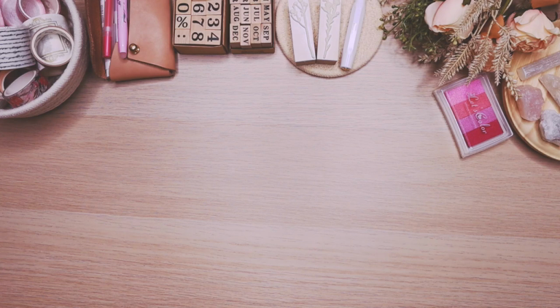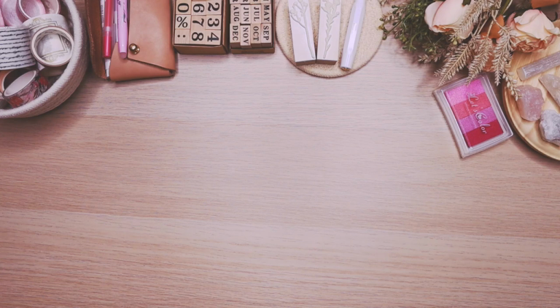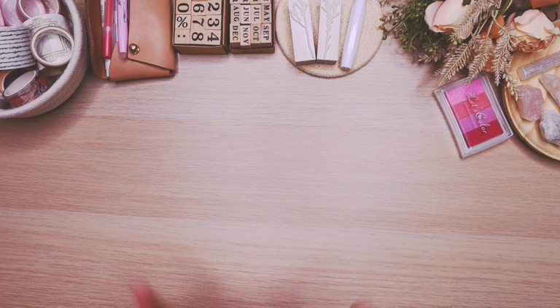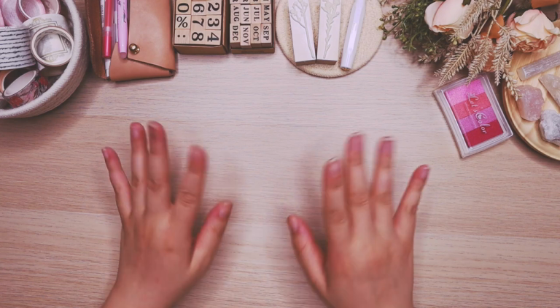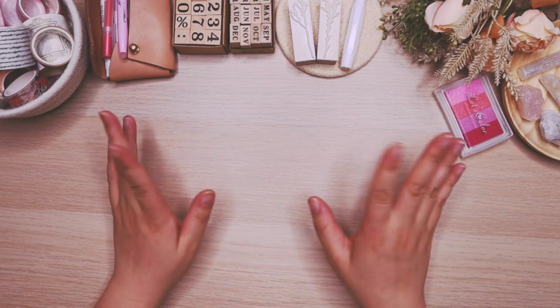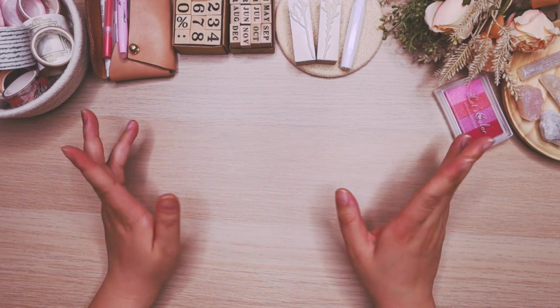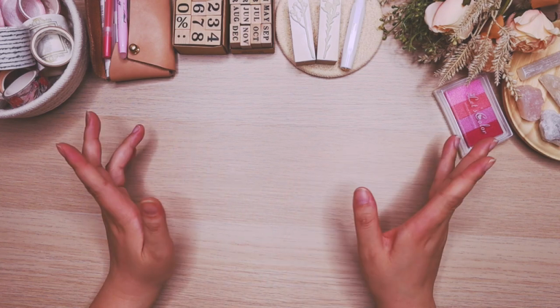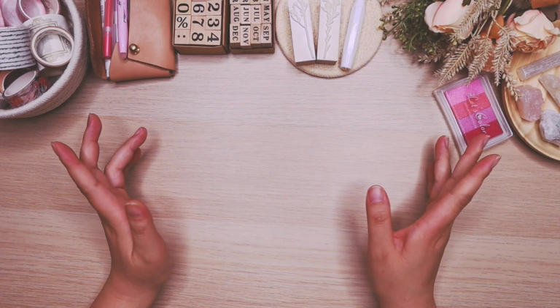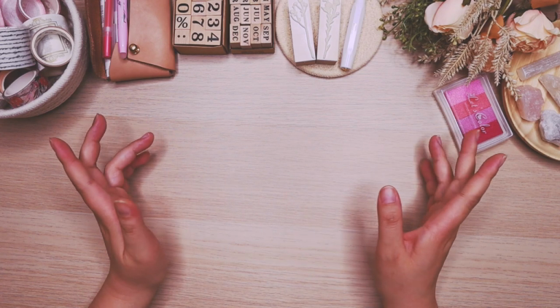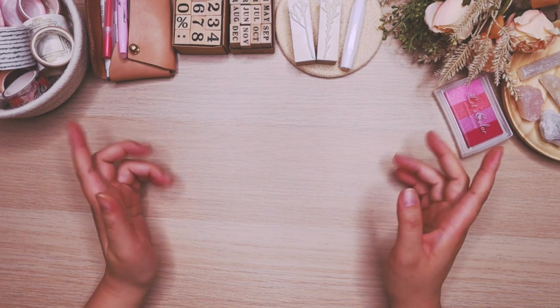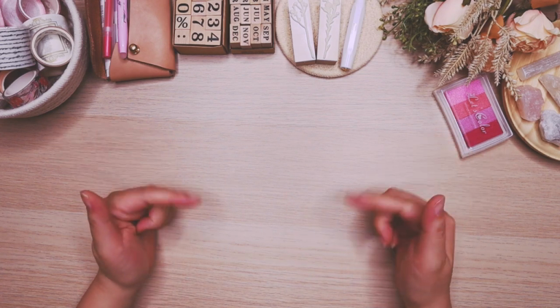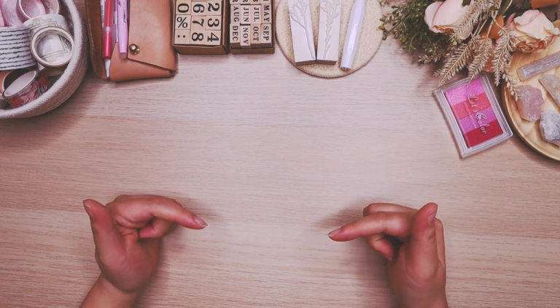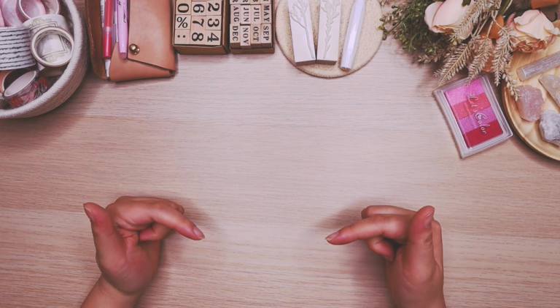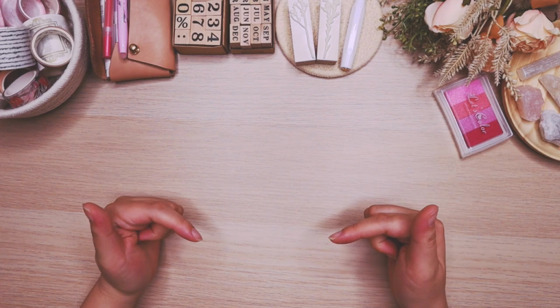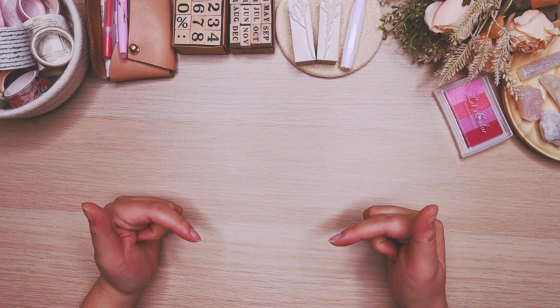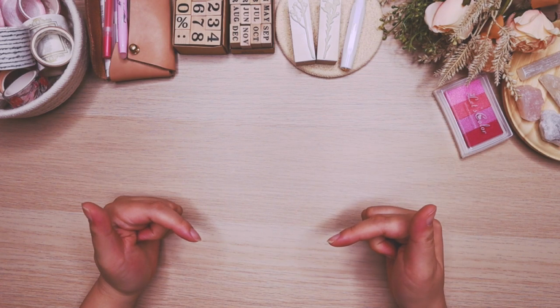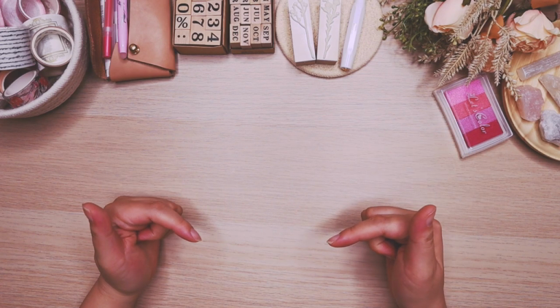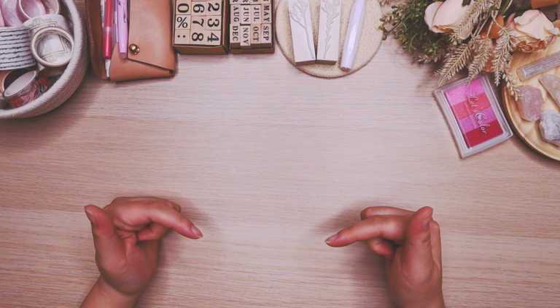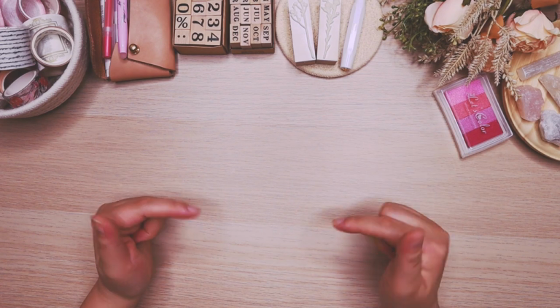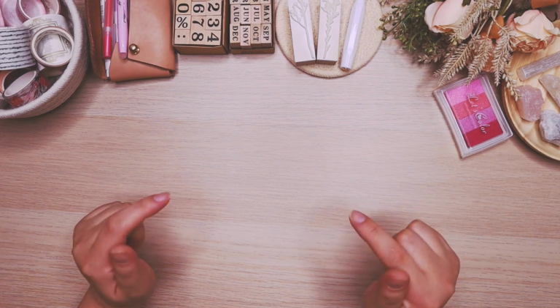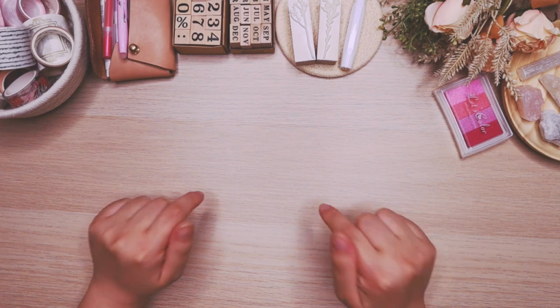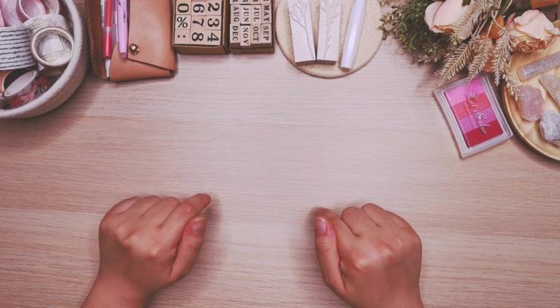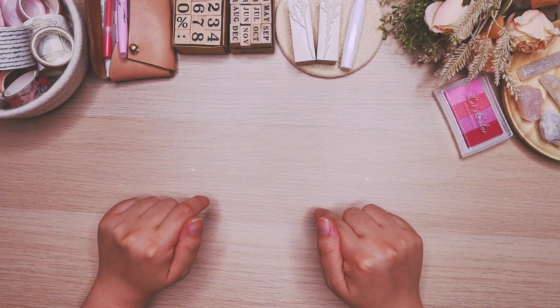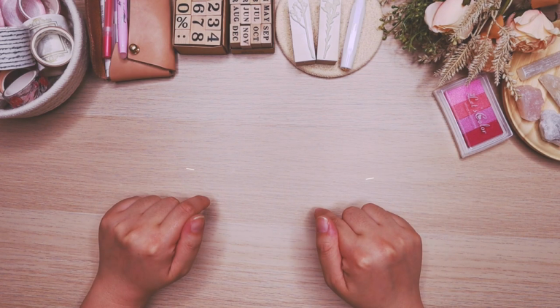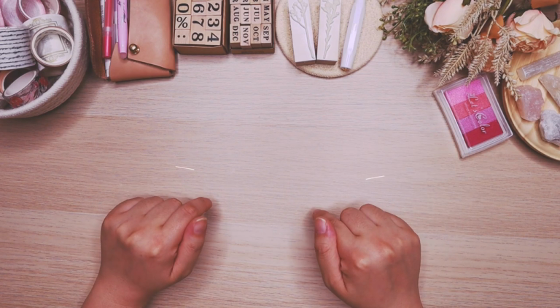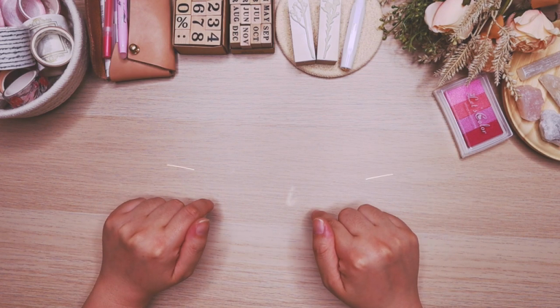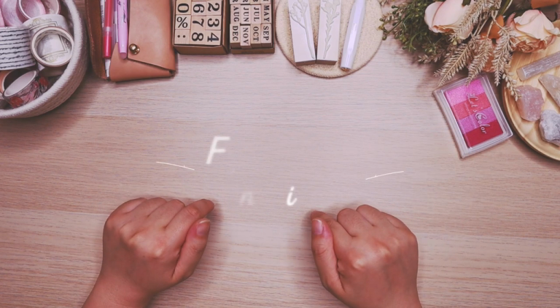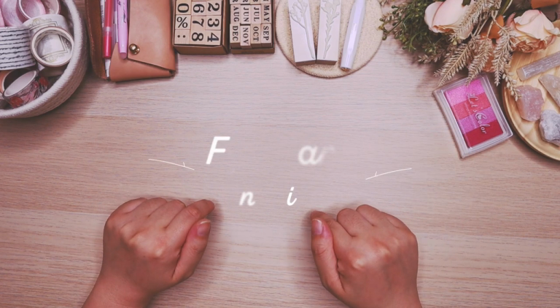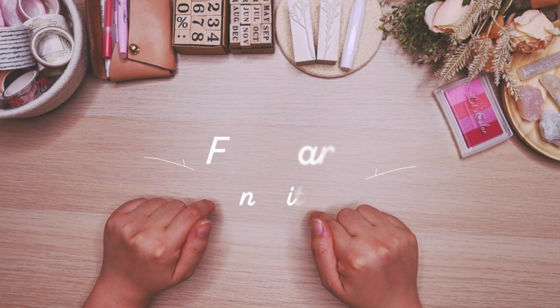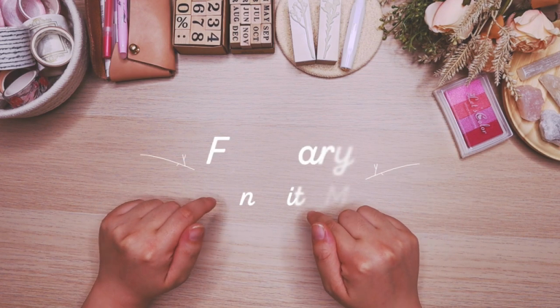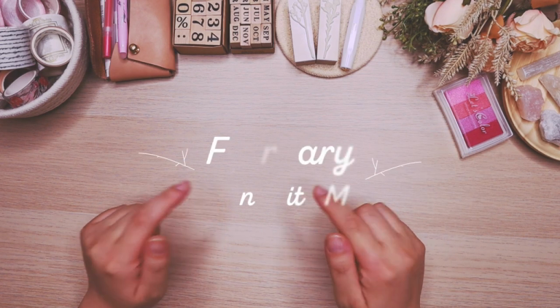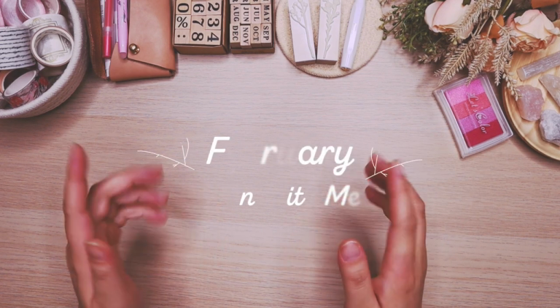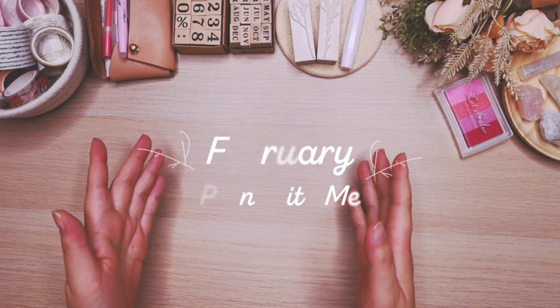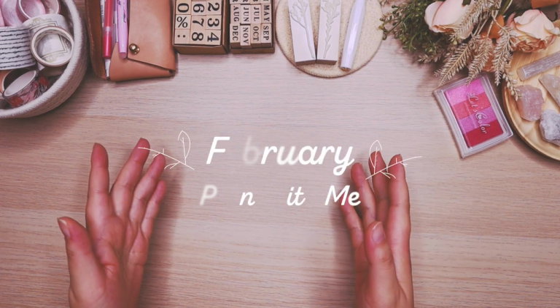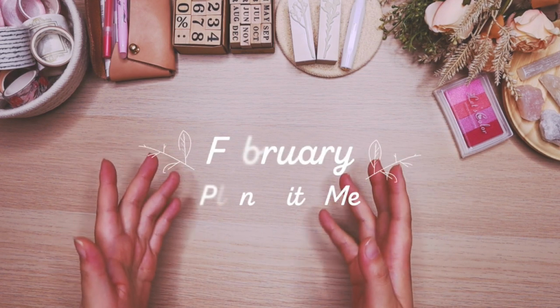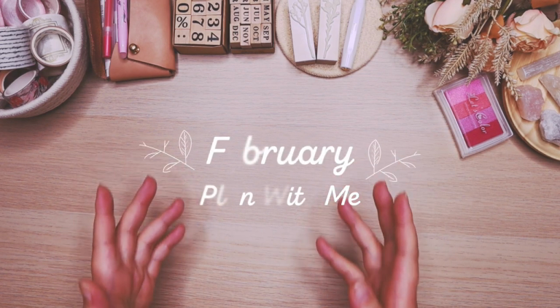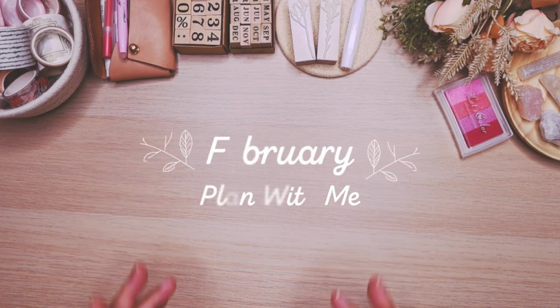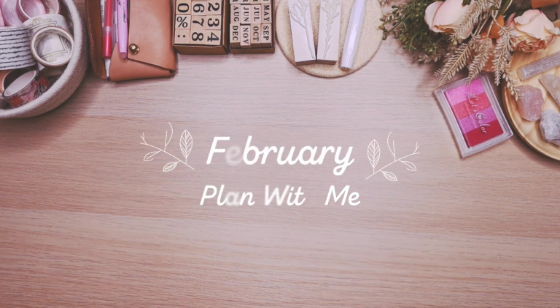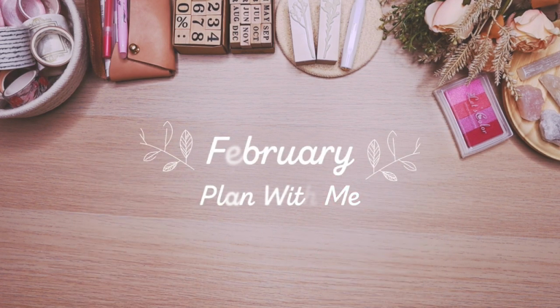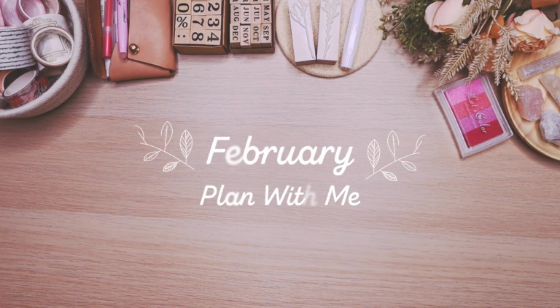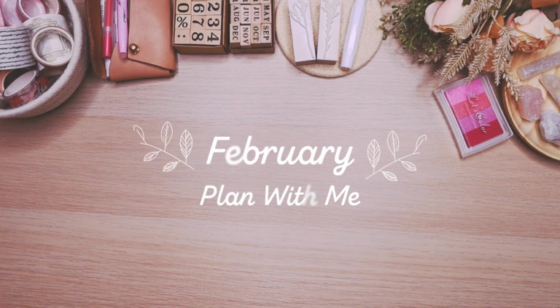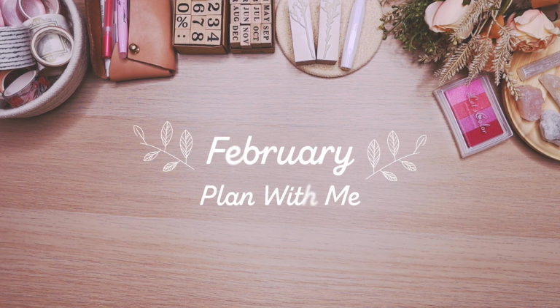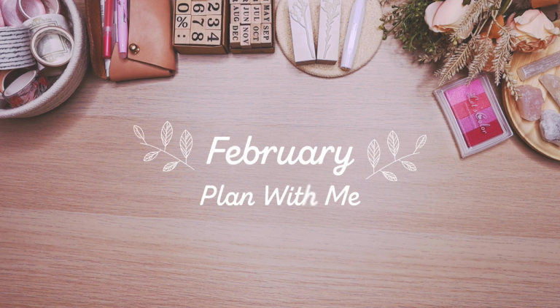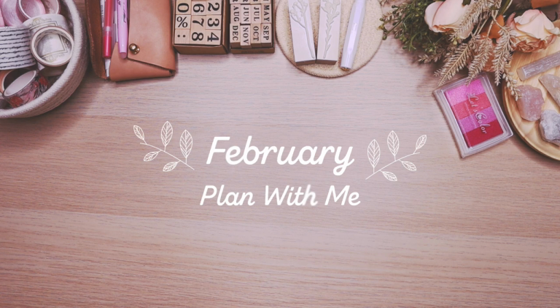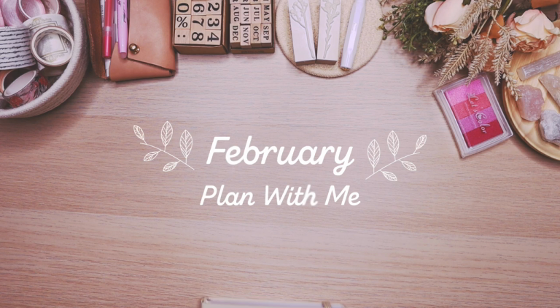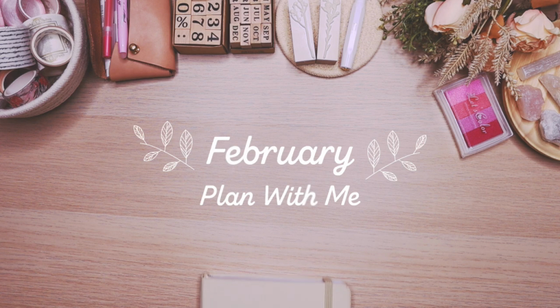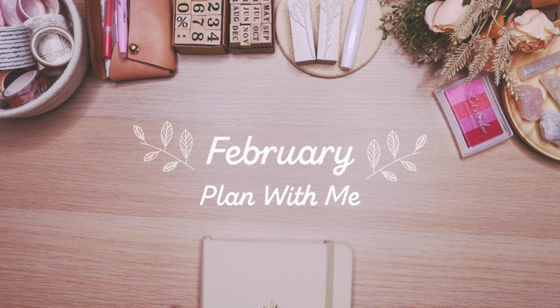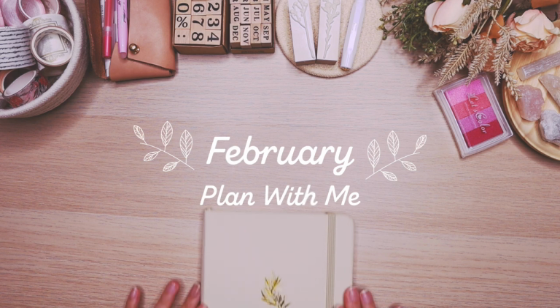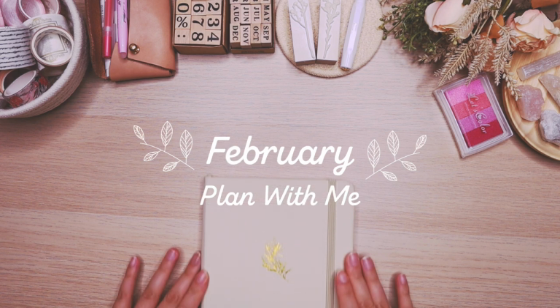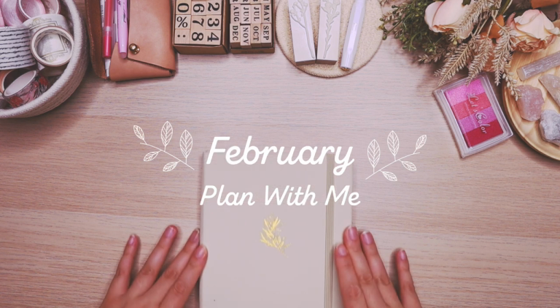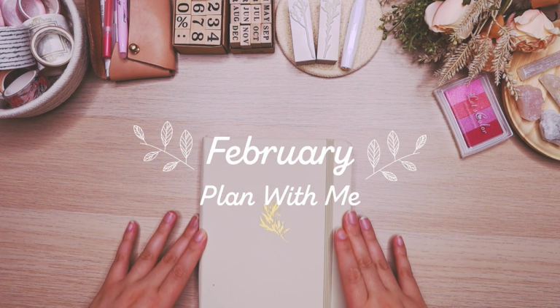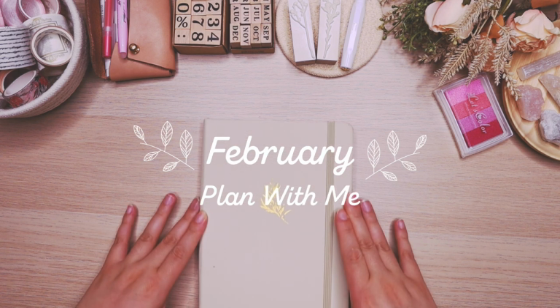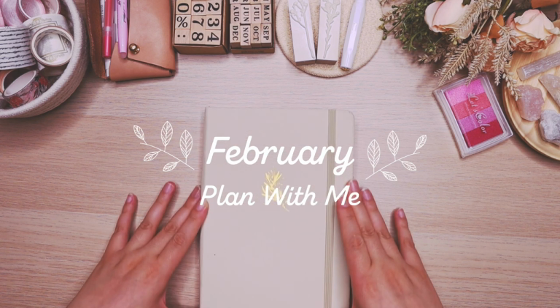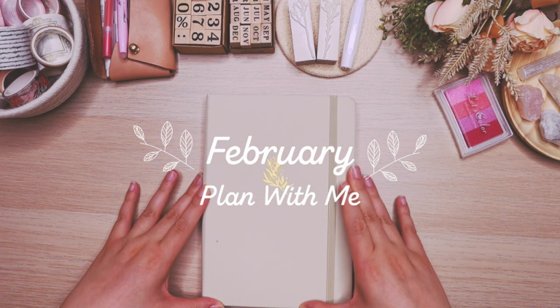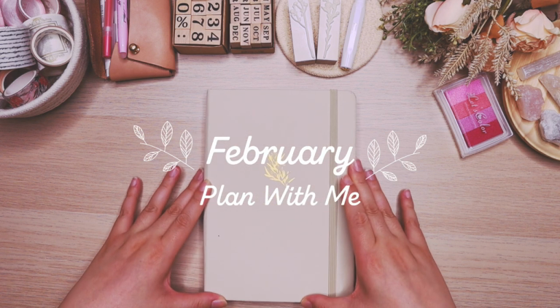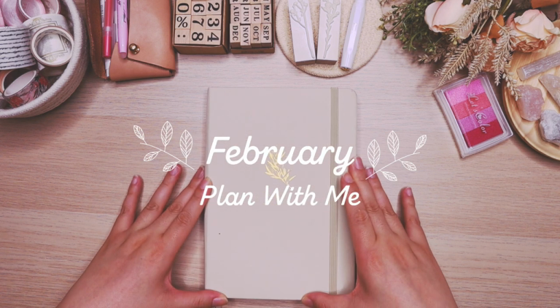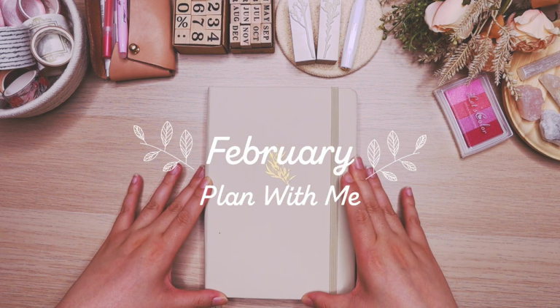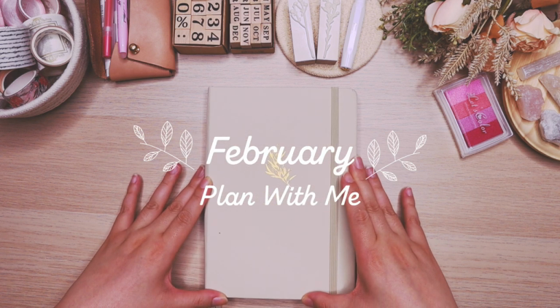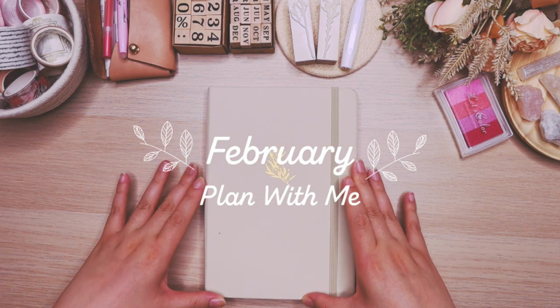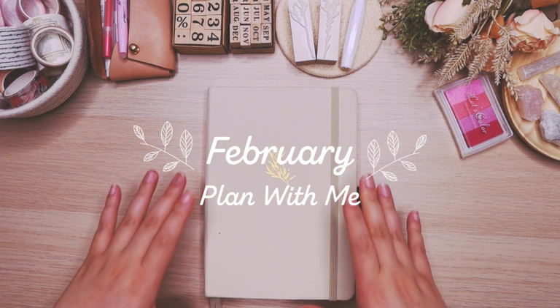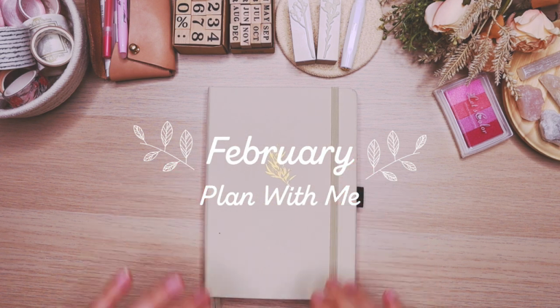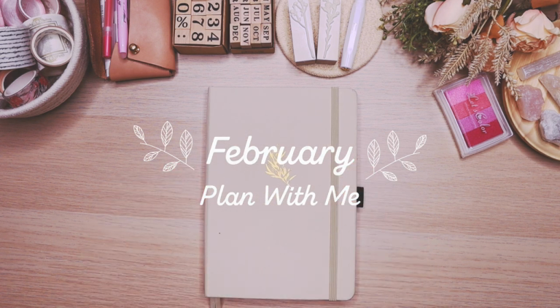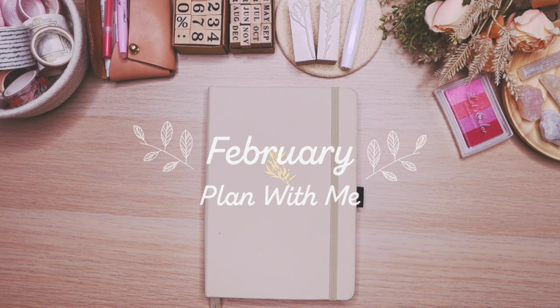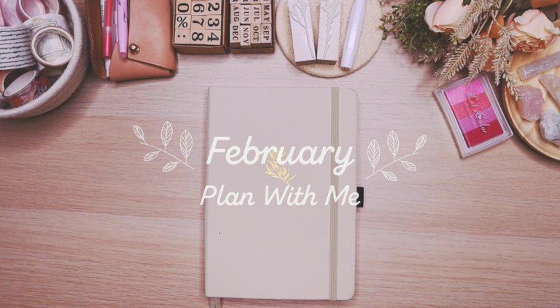Hey everyone, my name is Cammie and in today's video we're going to be doing a plan with me for the month of February.